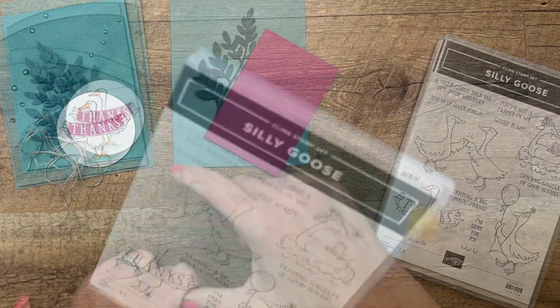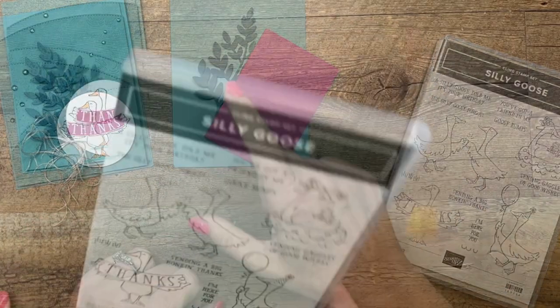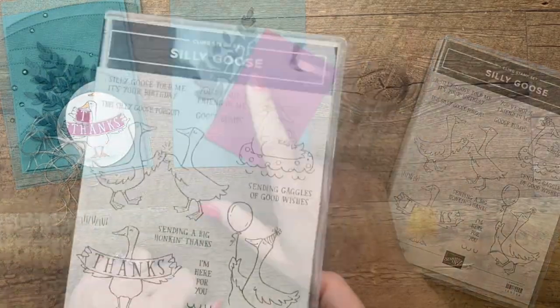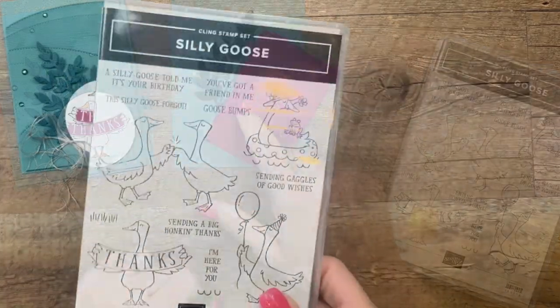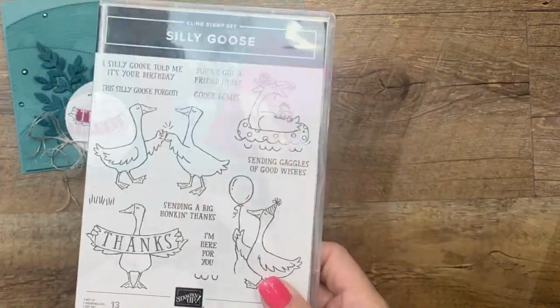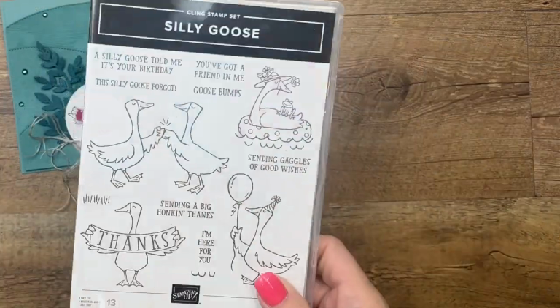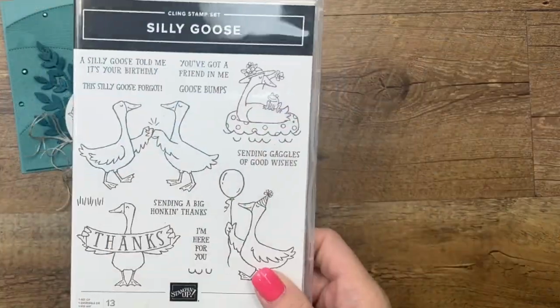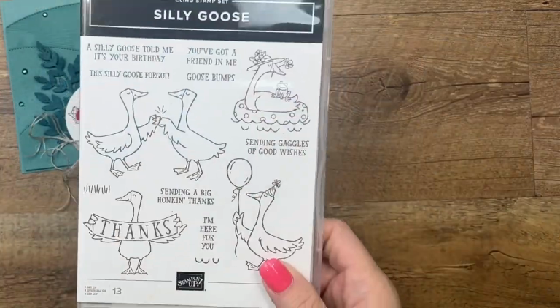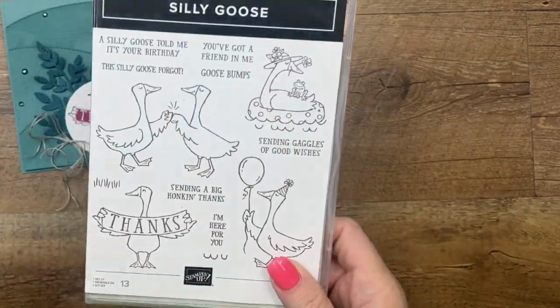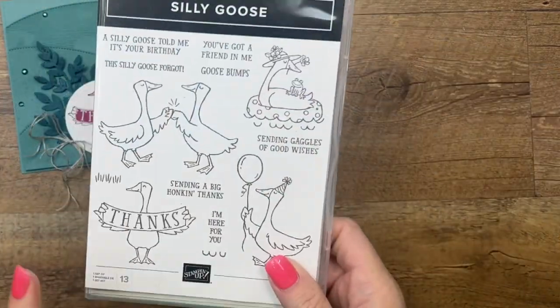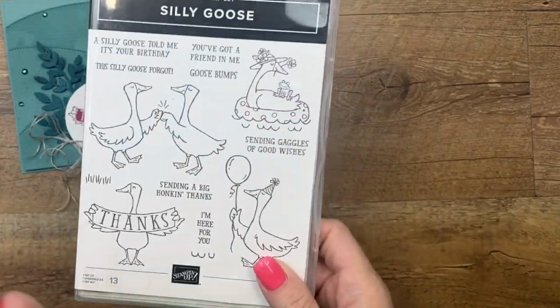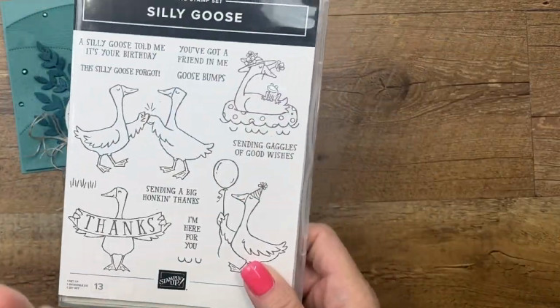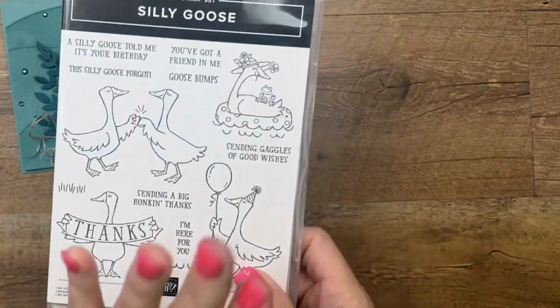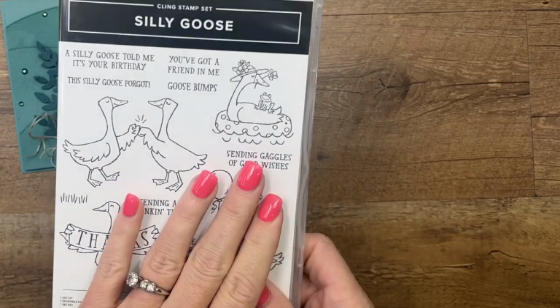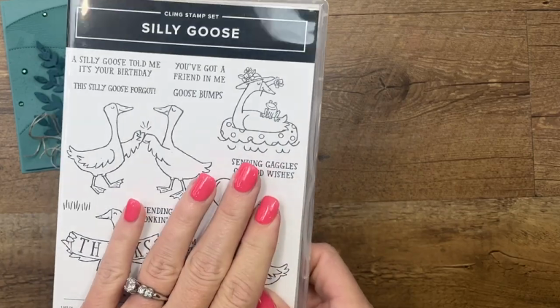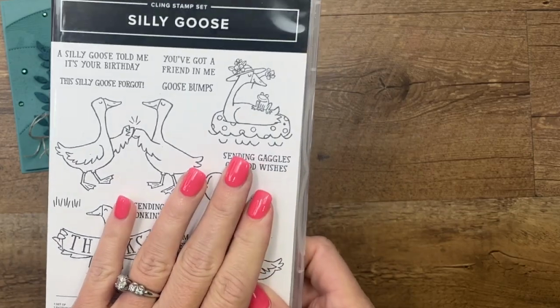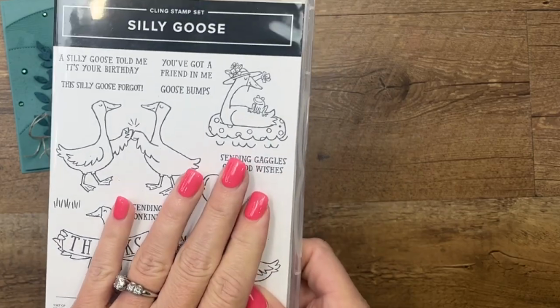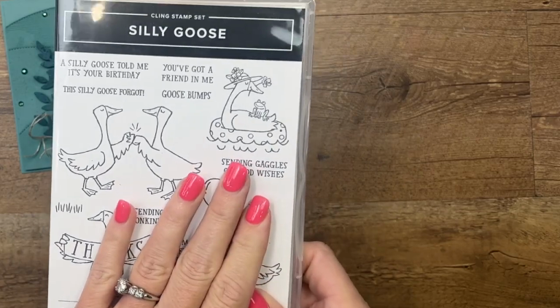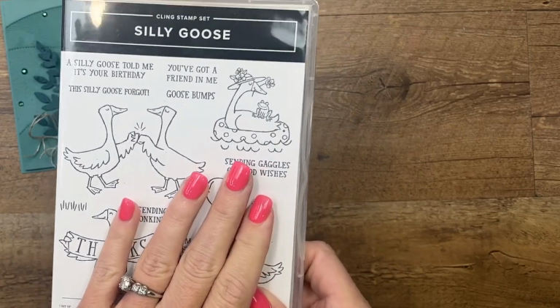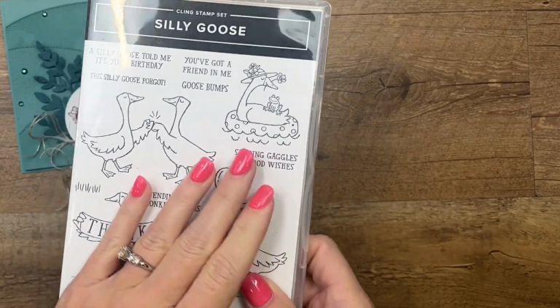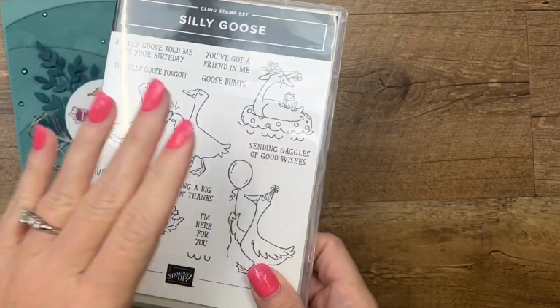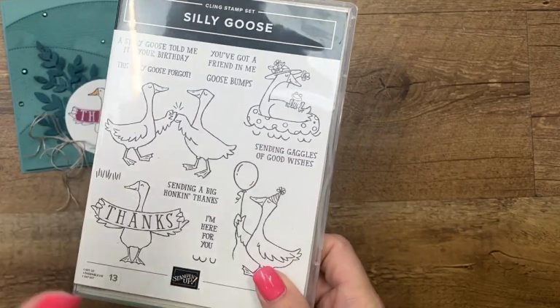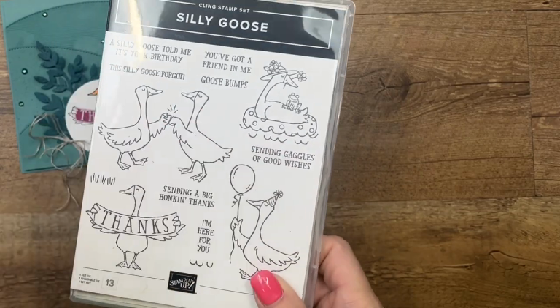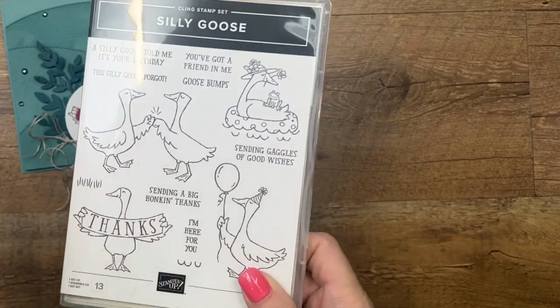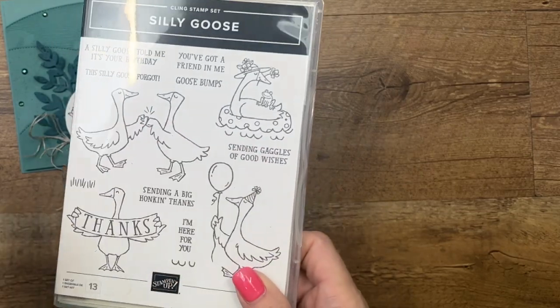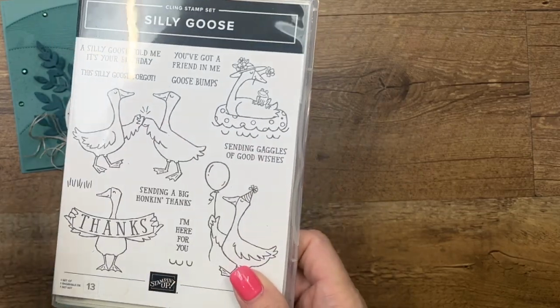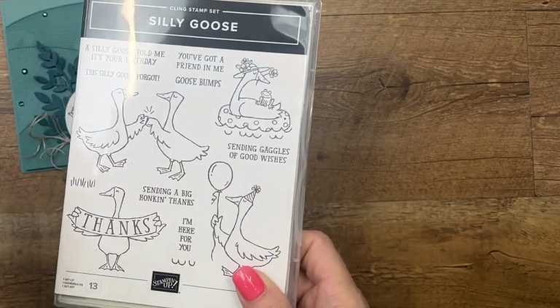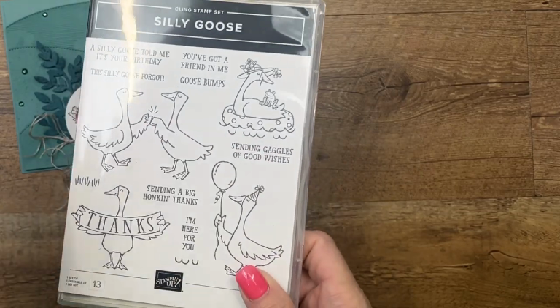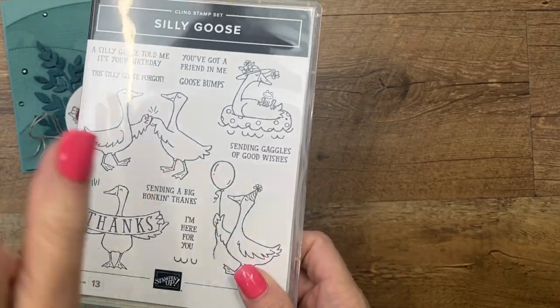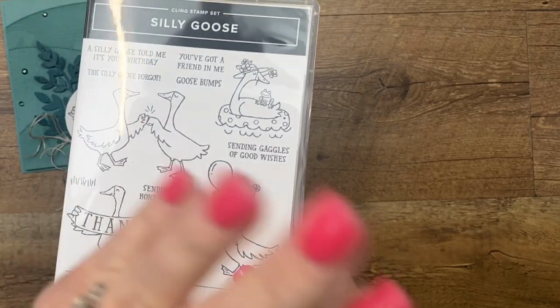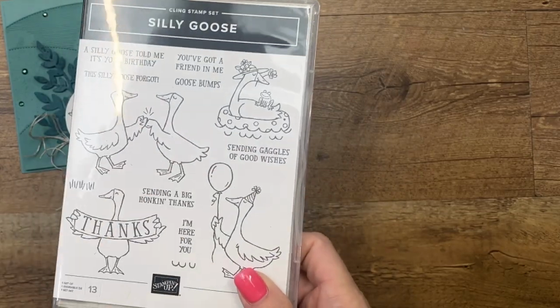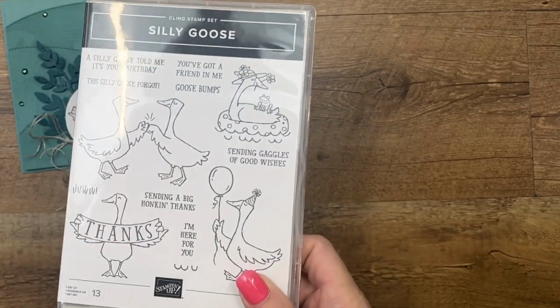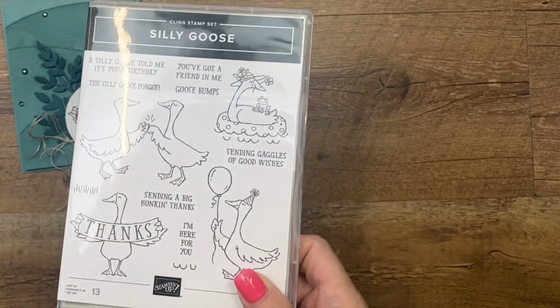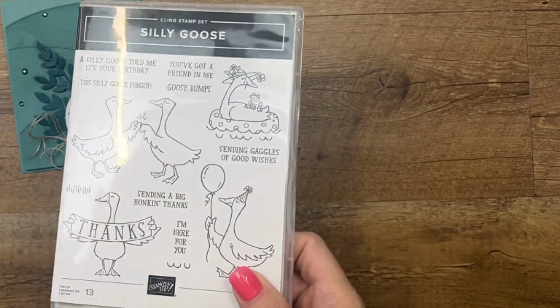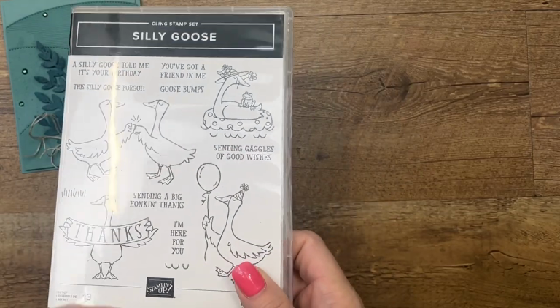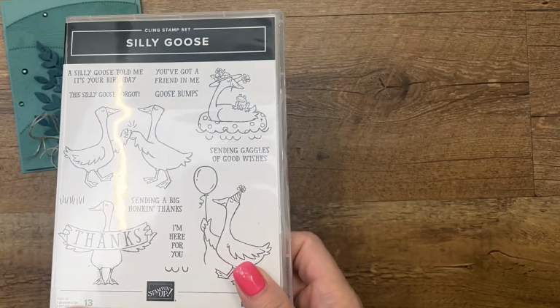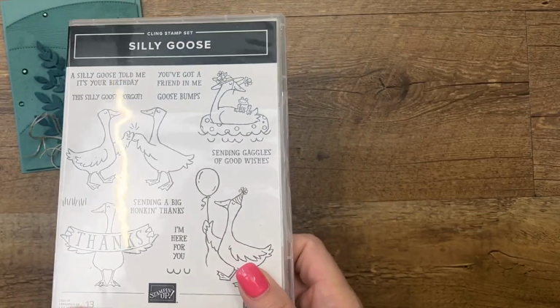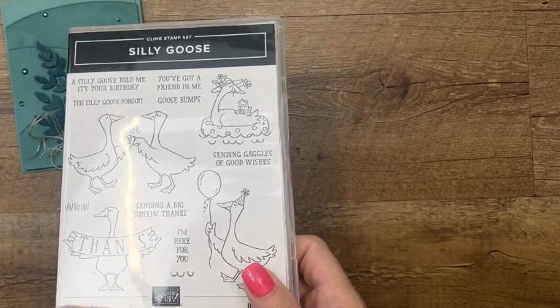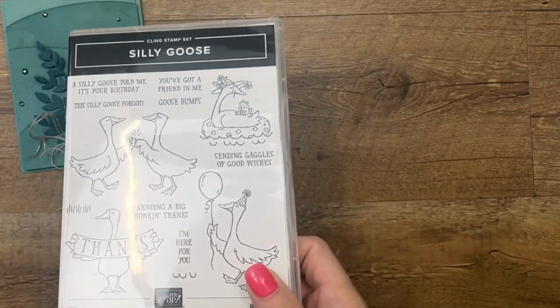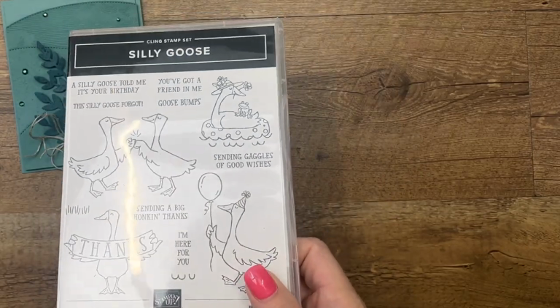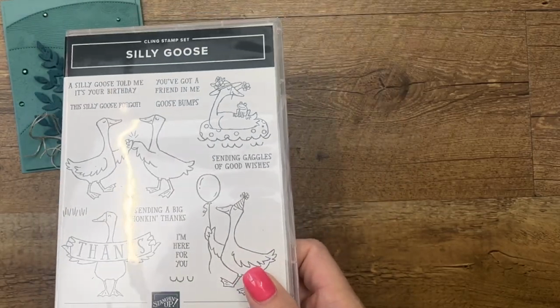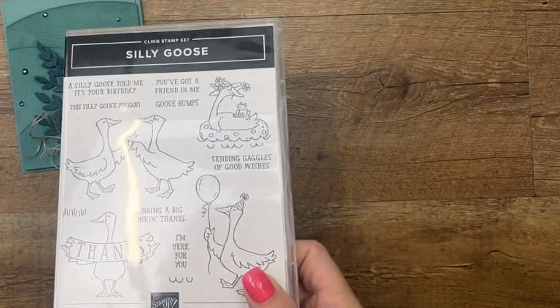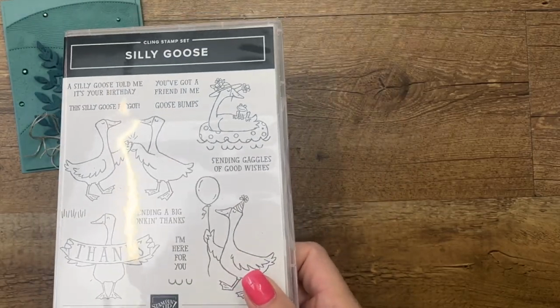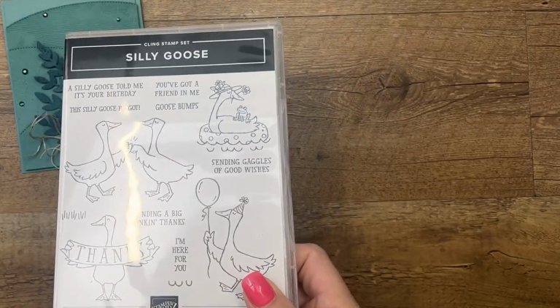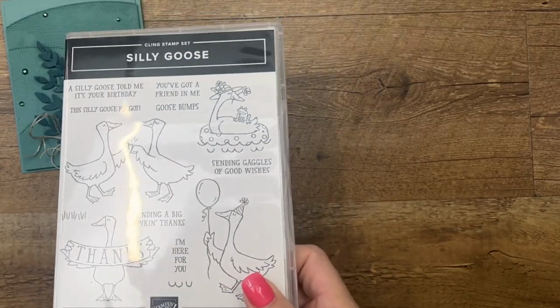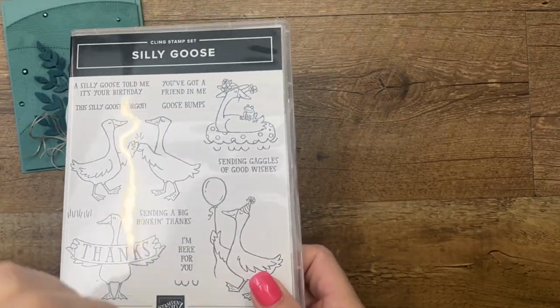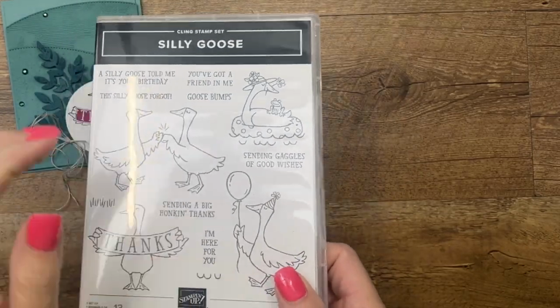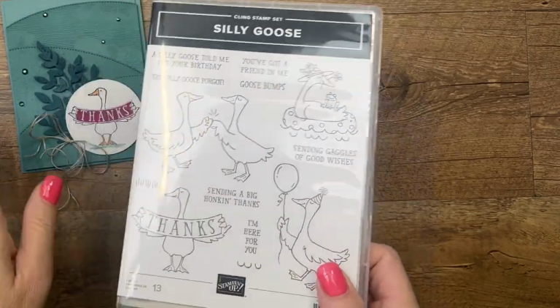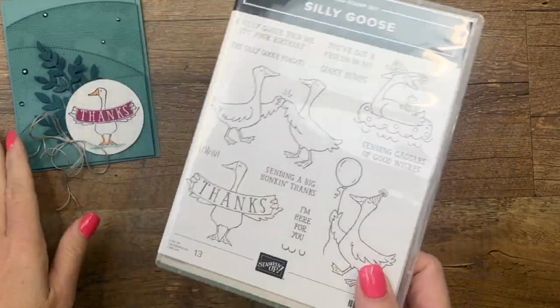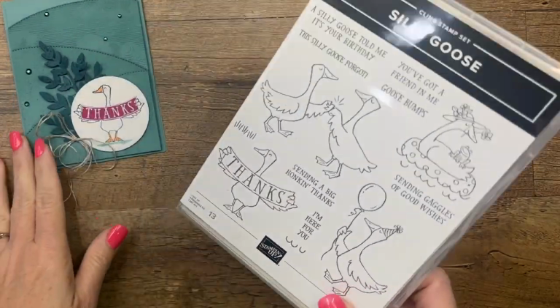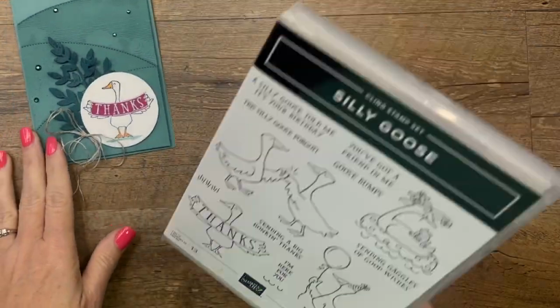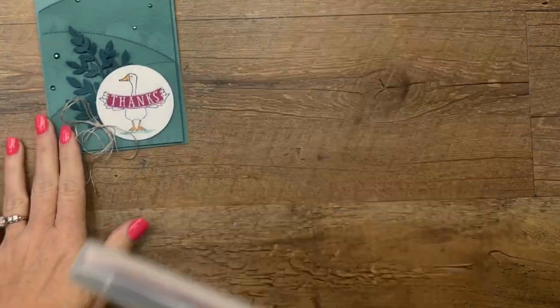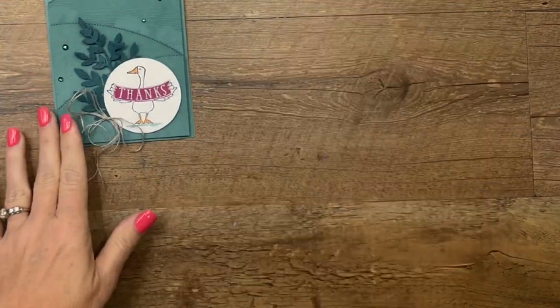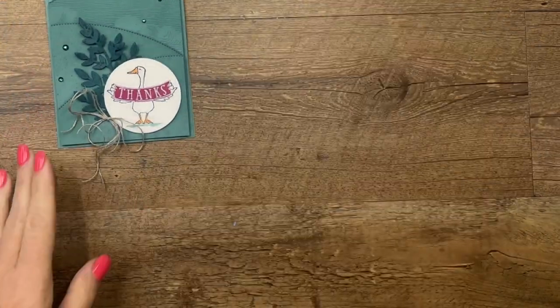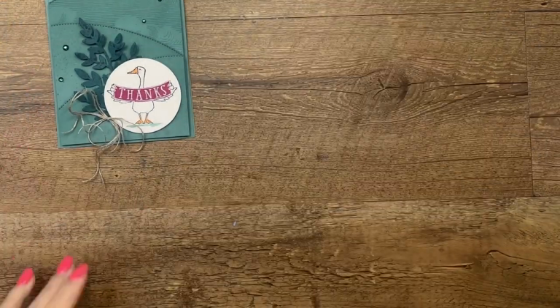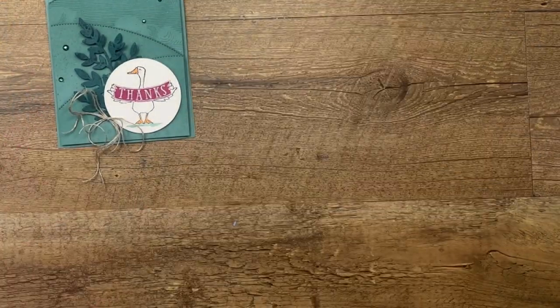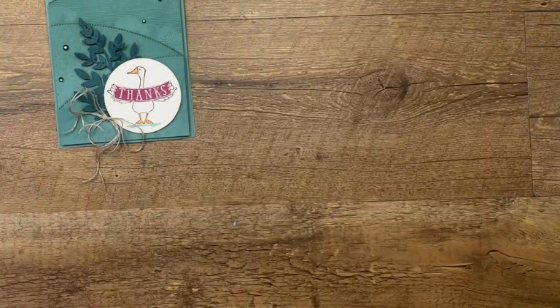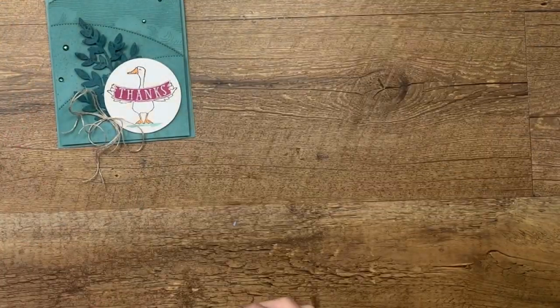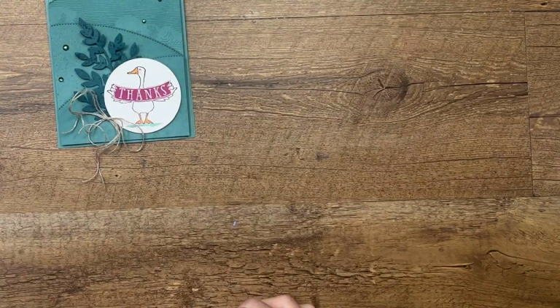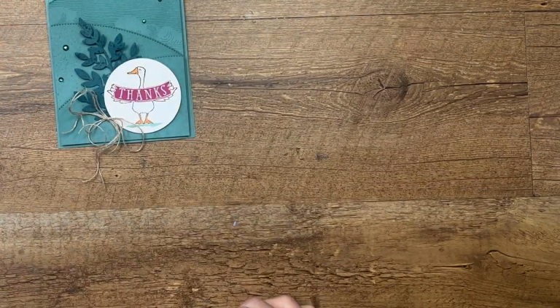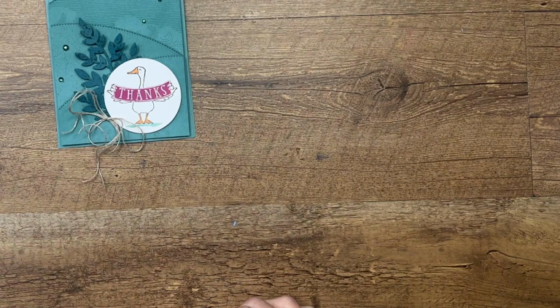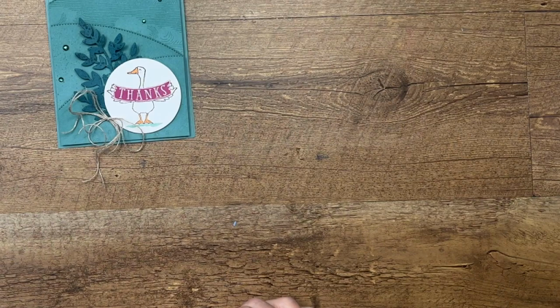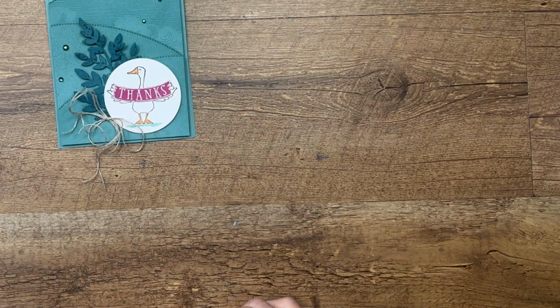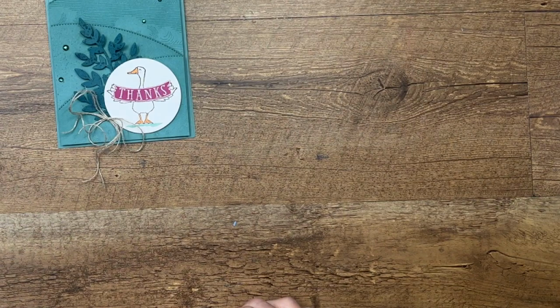Now the Silly Goose stamp set is carrying over. It's in our spring catalog, but it will also be in our new annual catalog.